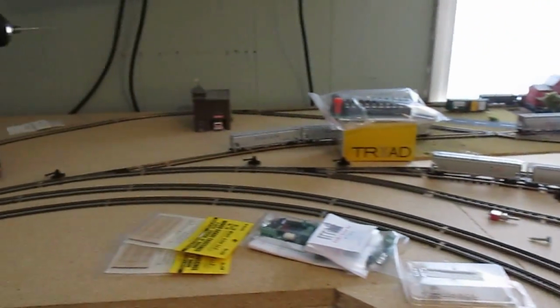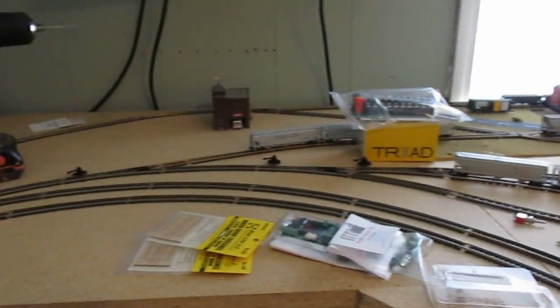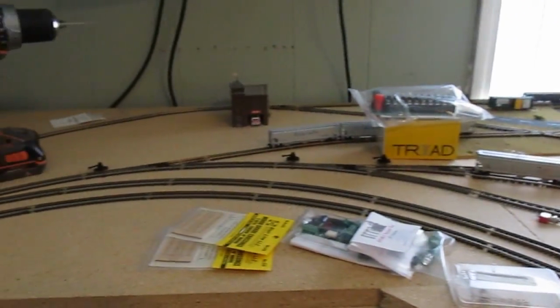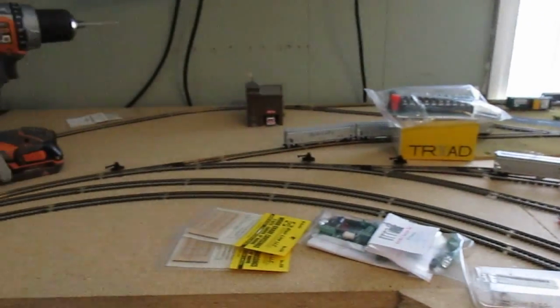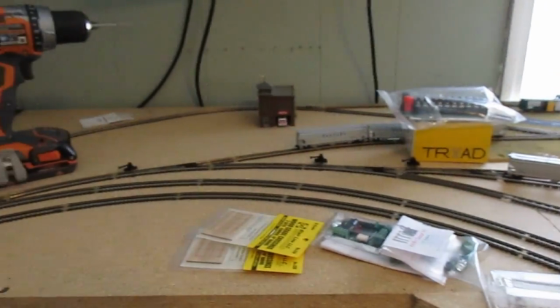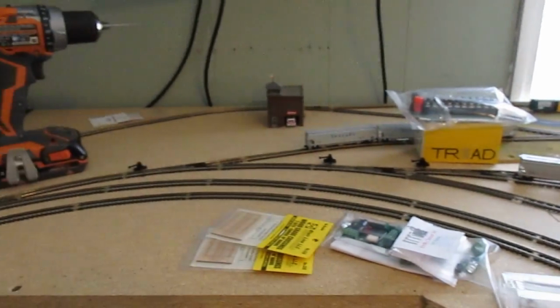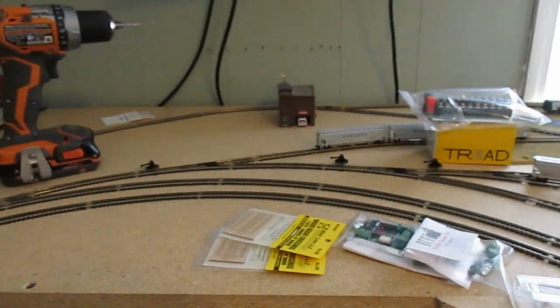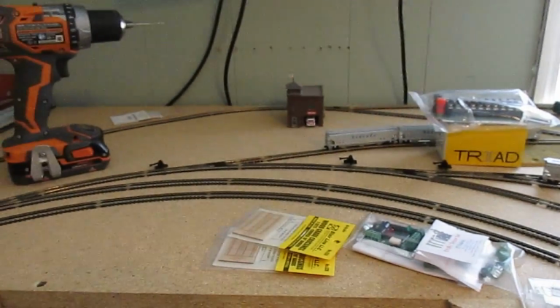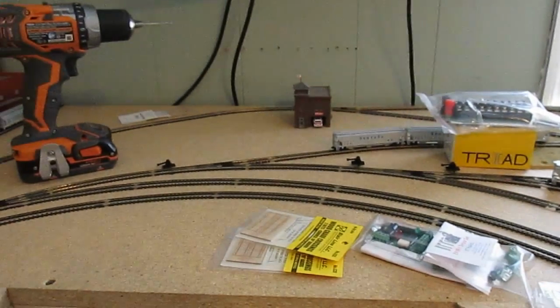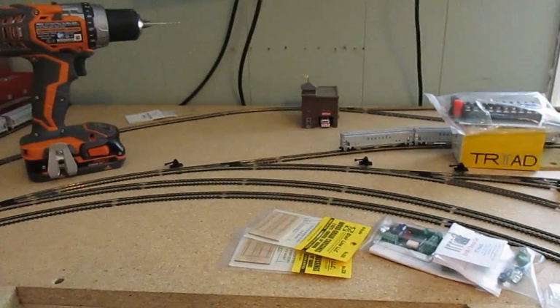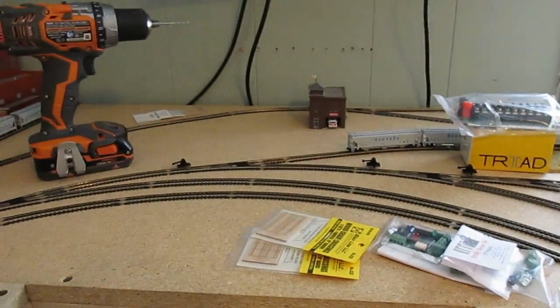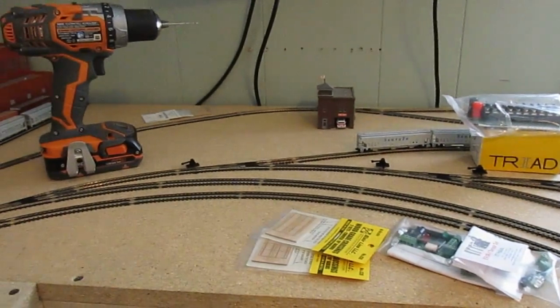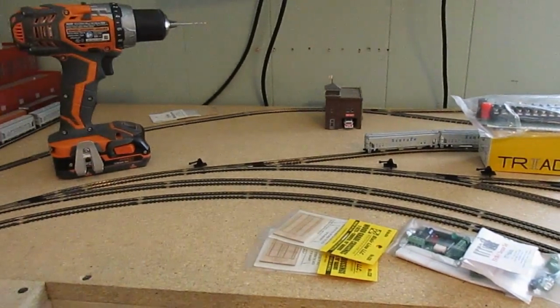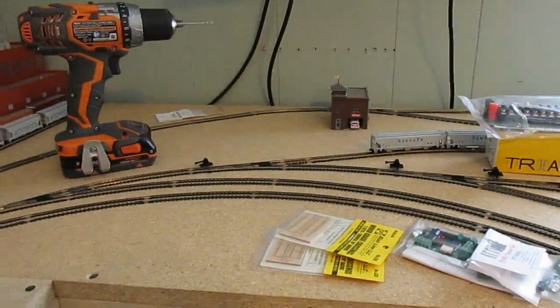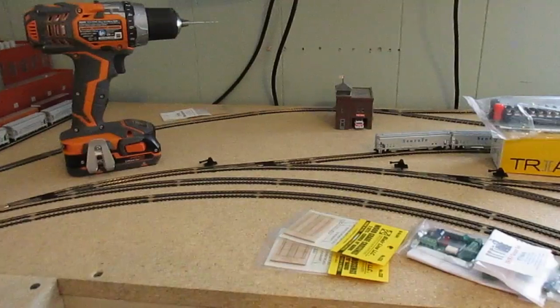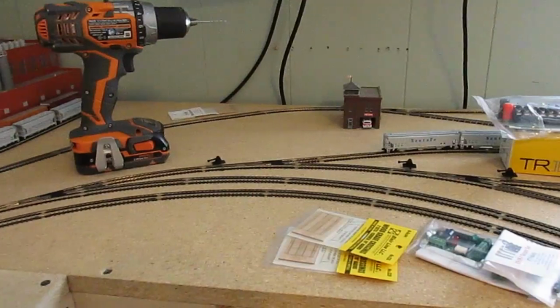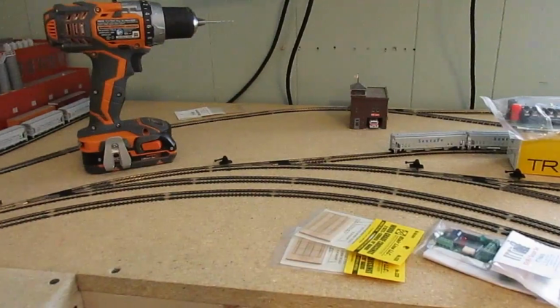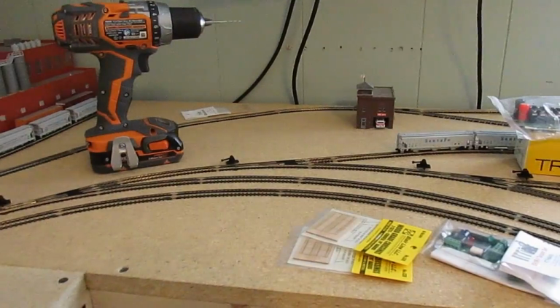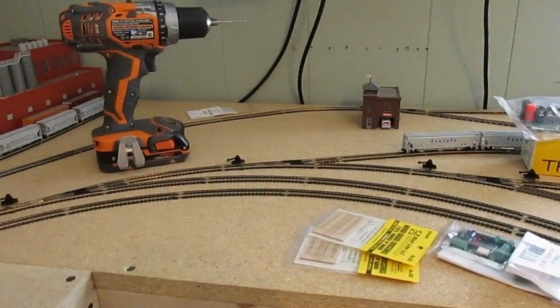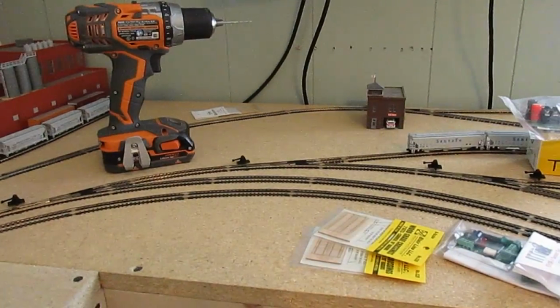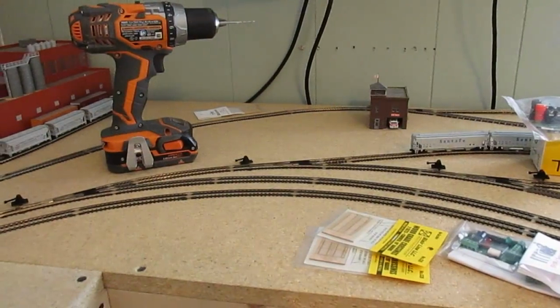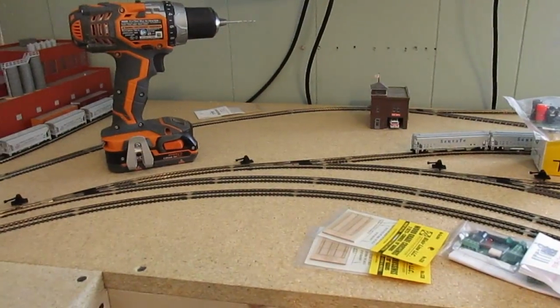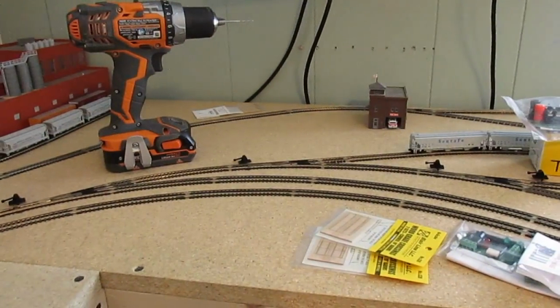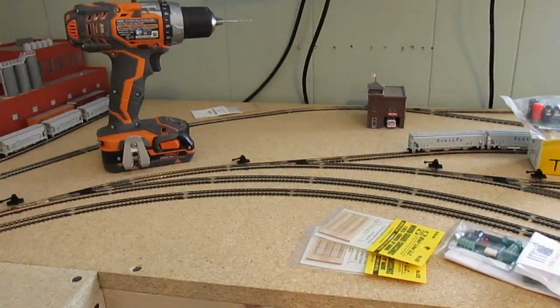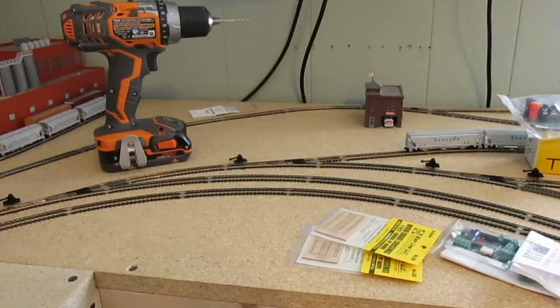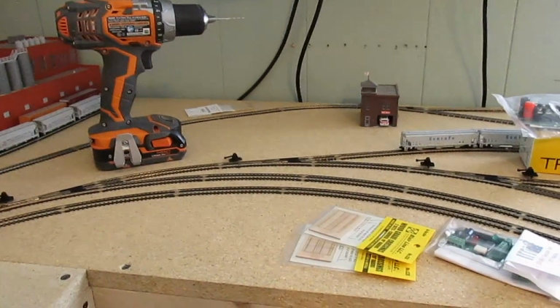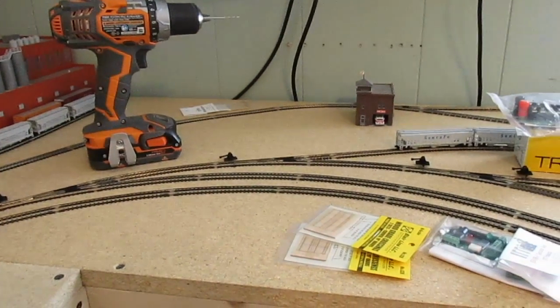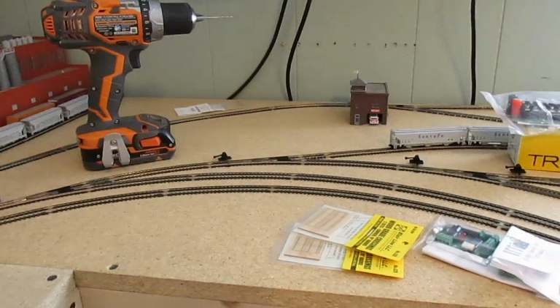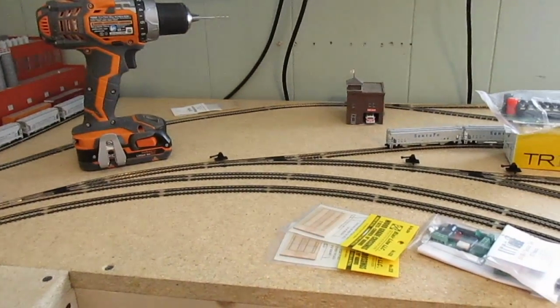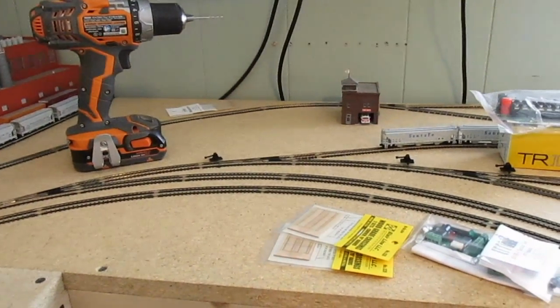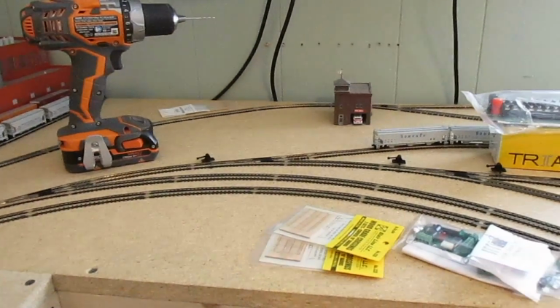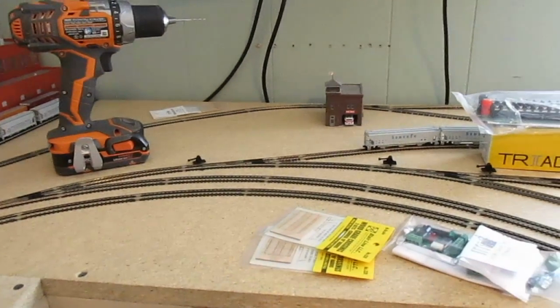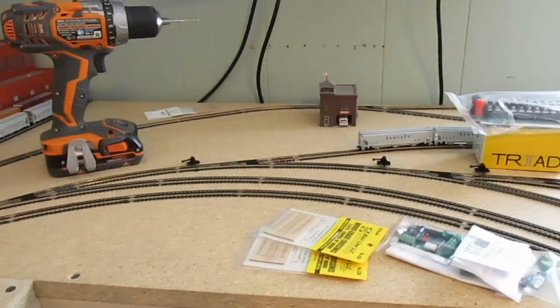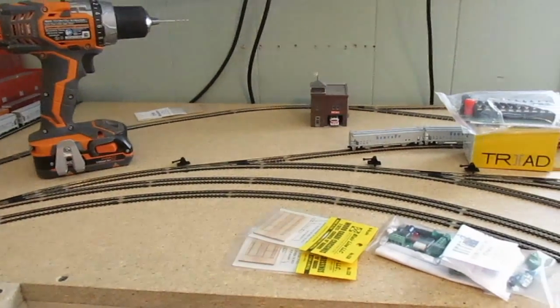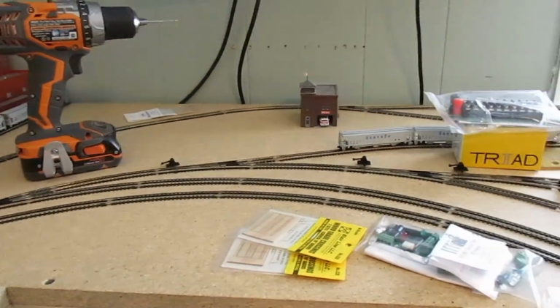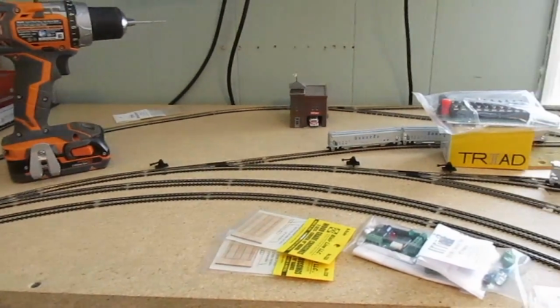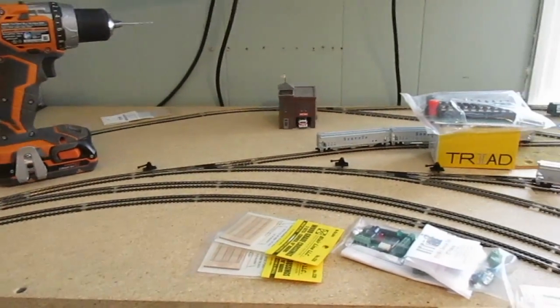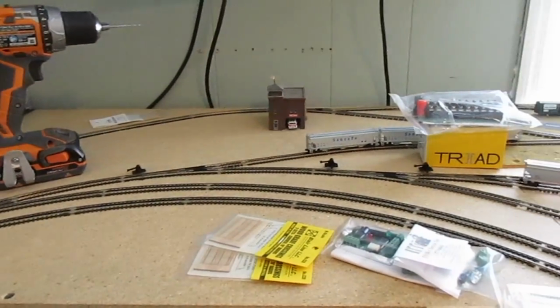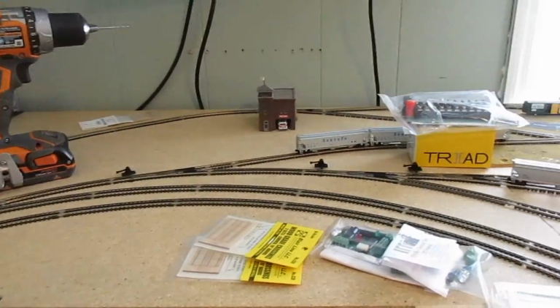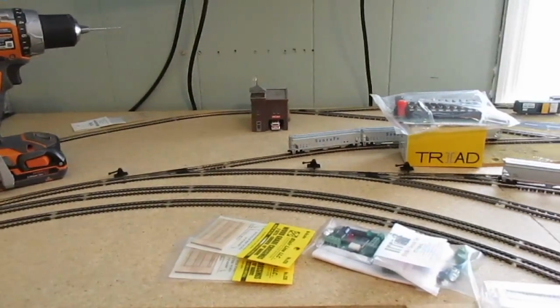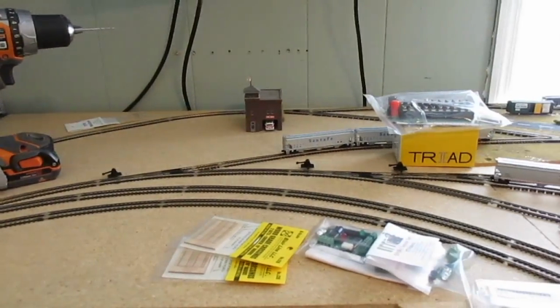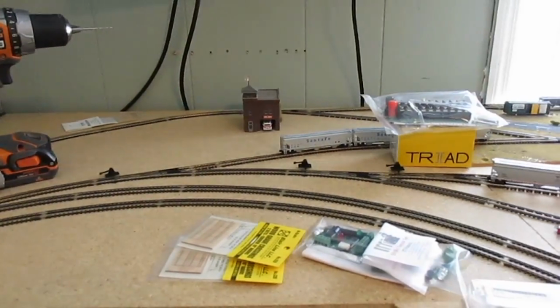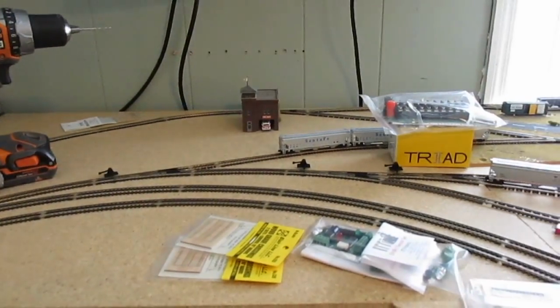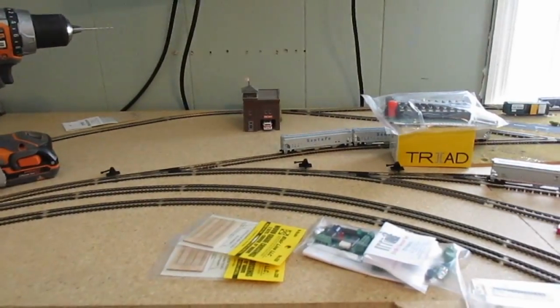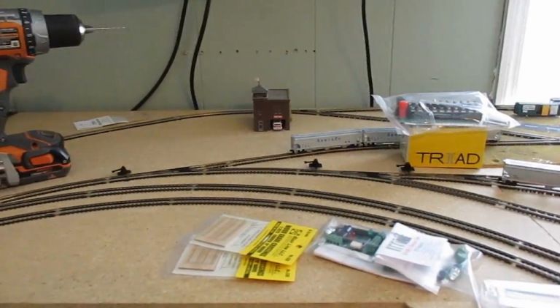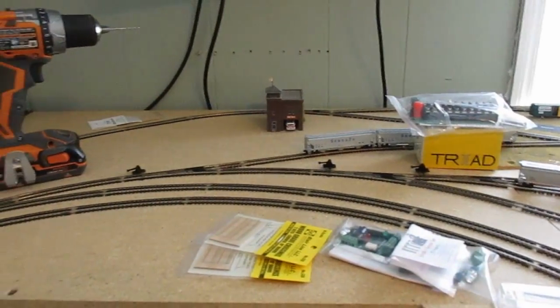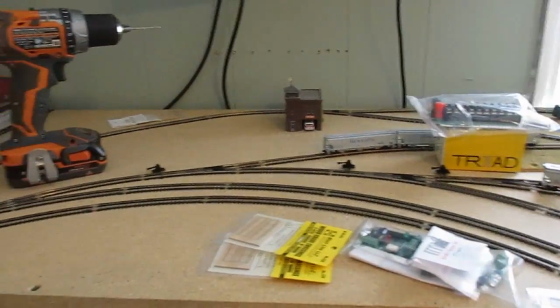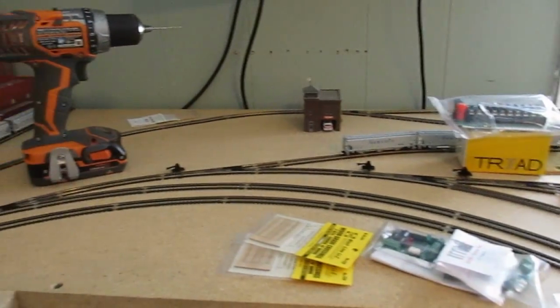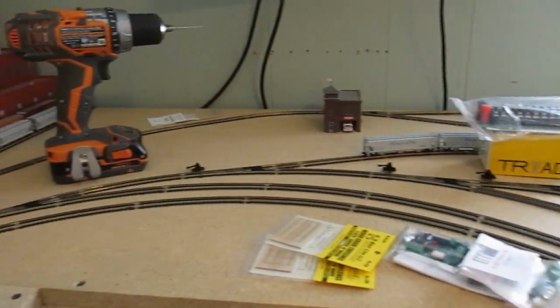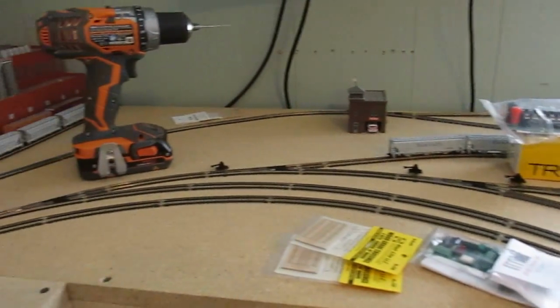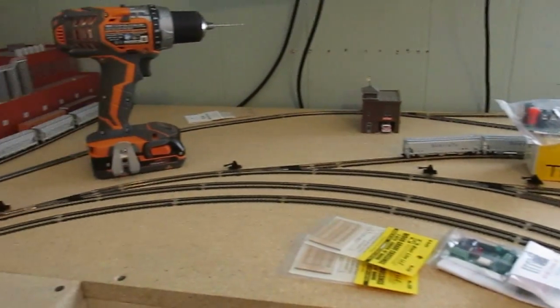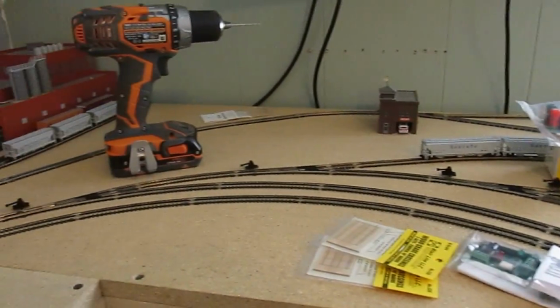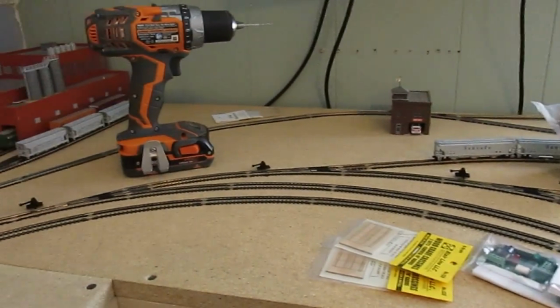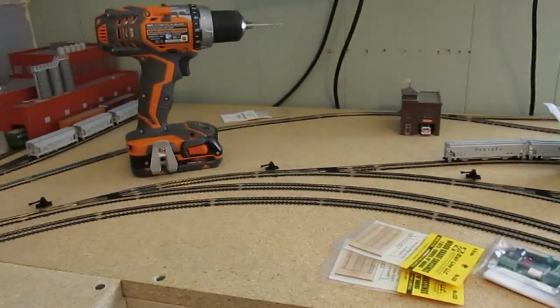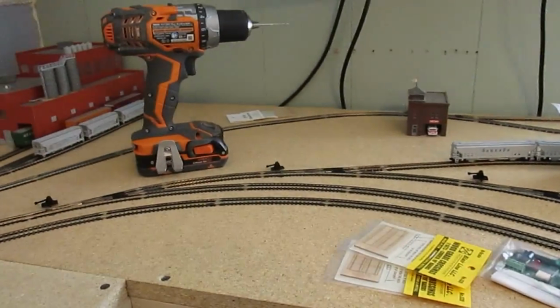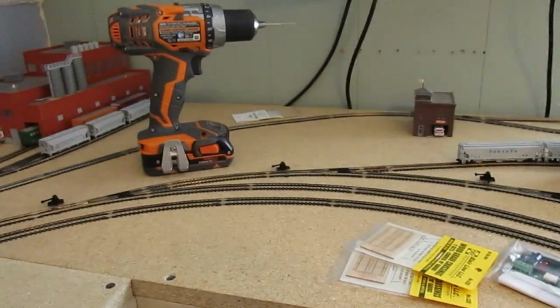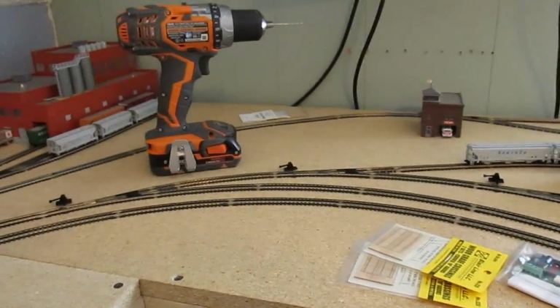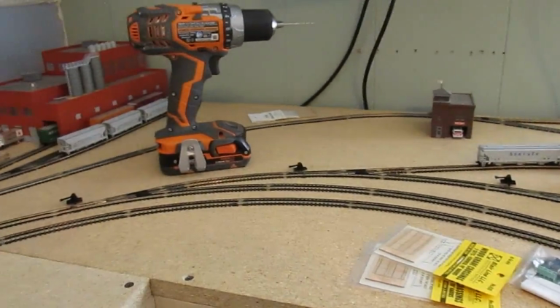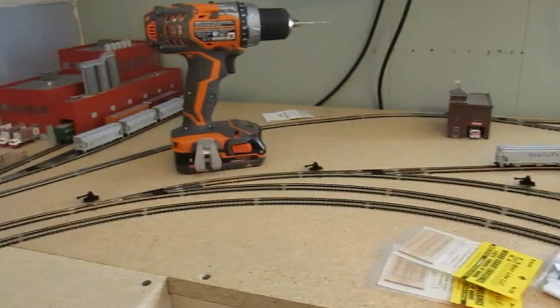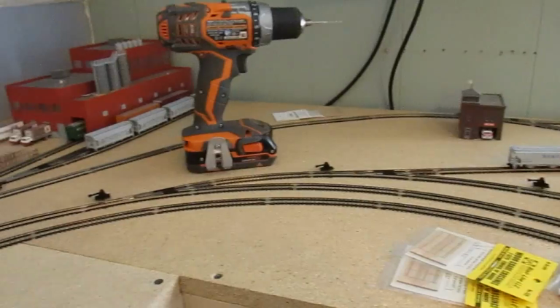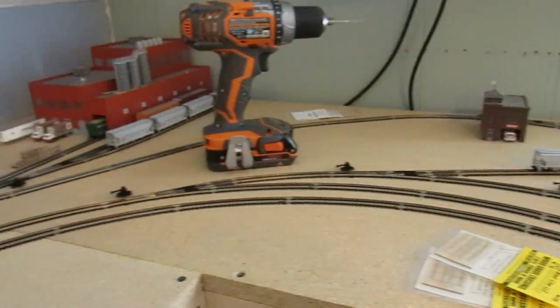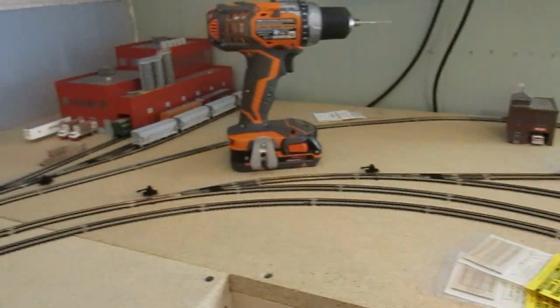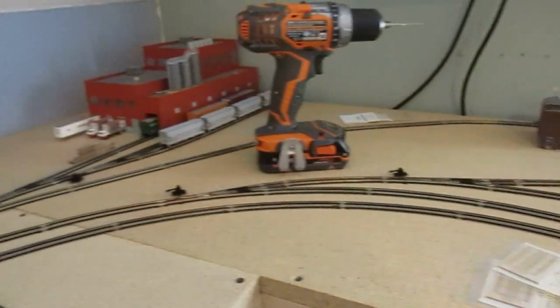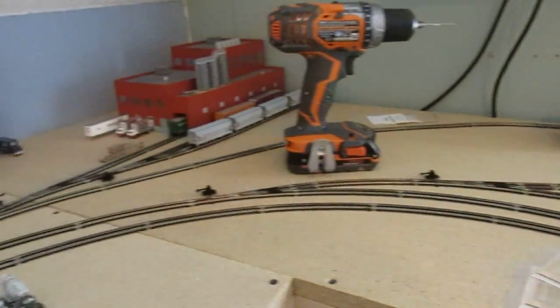I still don't know what I'm doing in this corner, so I'll have to figure that out in a little bit. But as of right now it's just going to be empty.